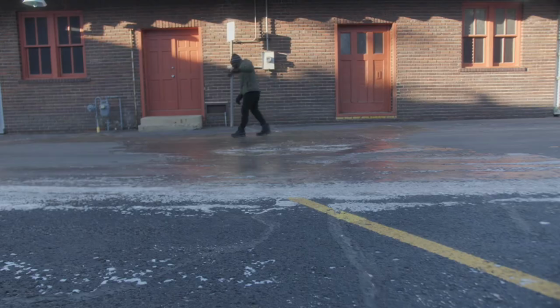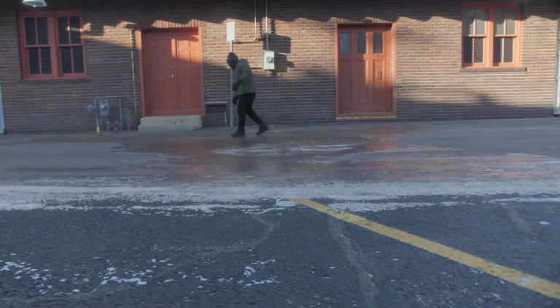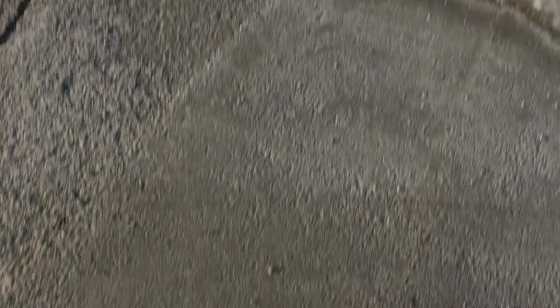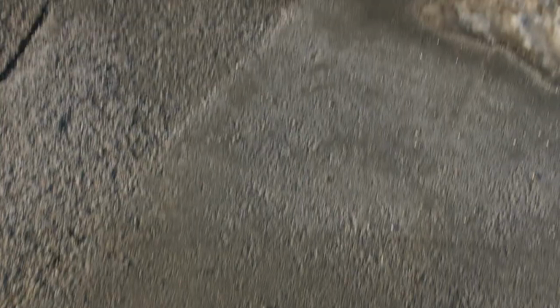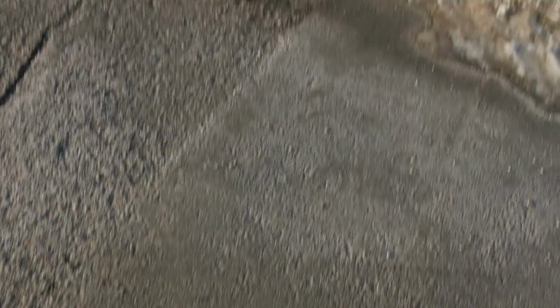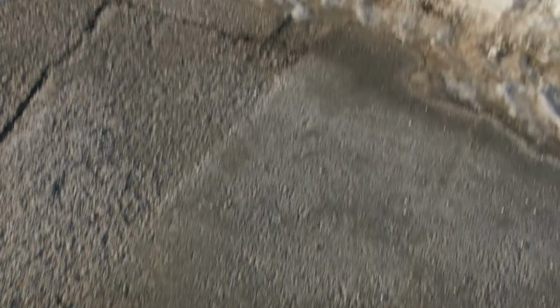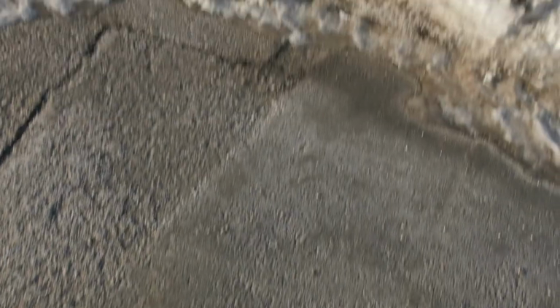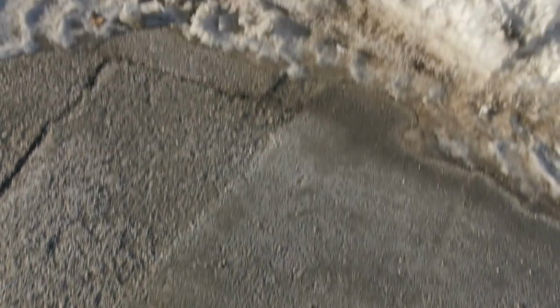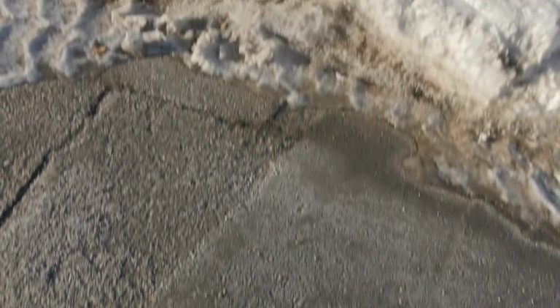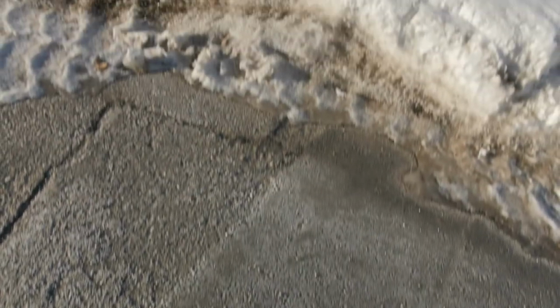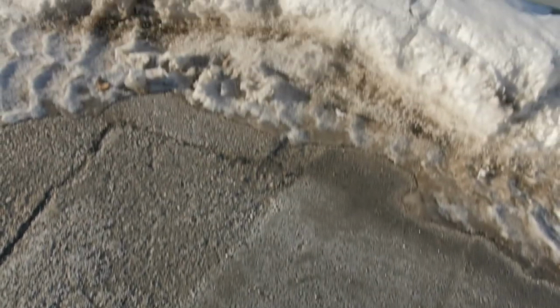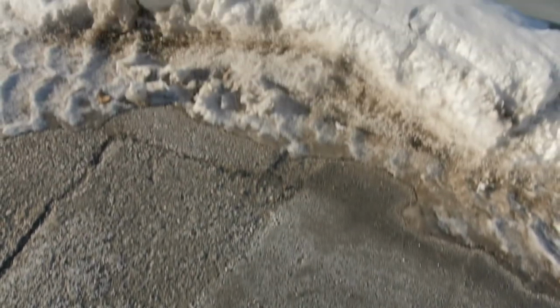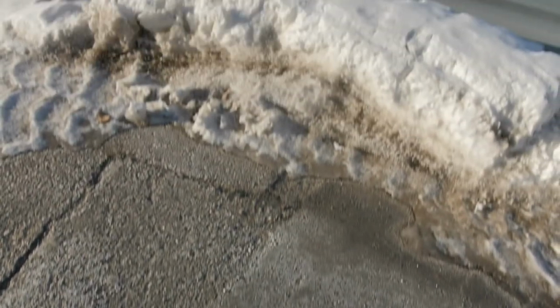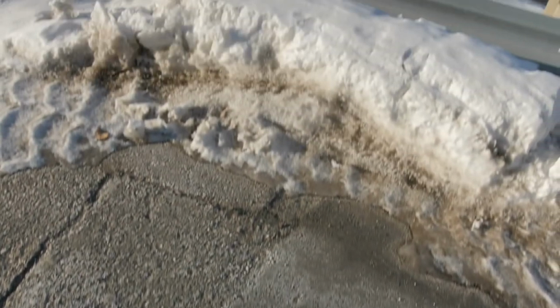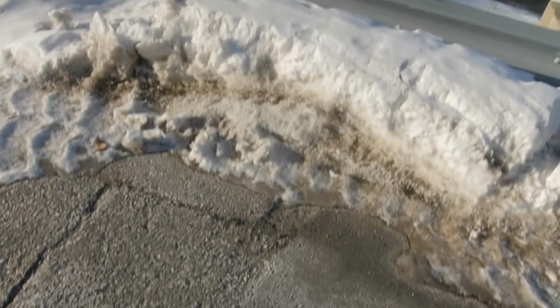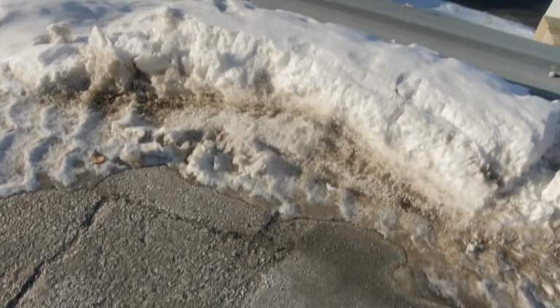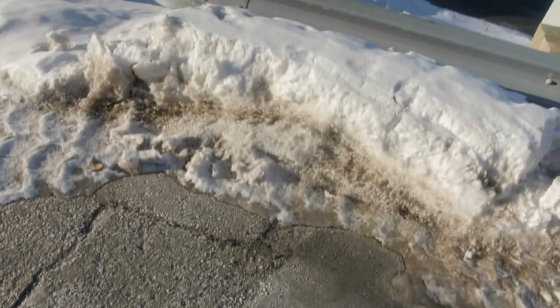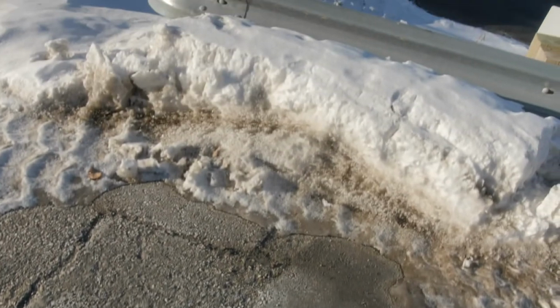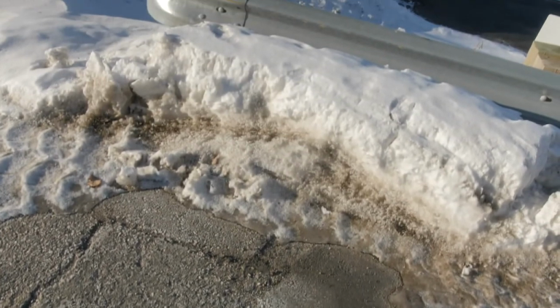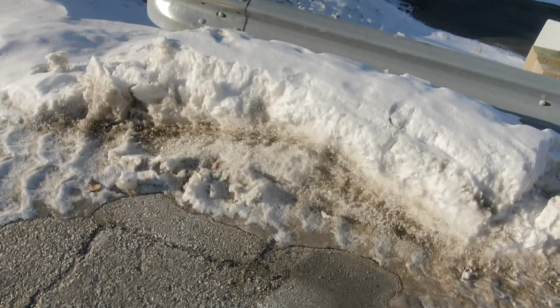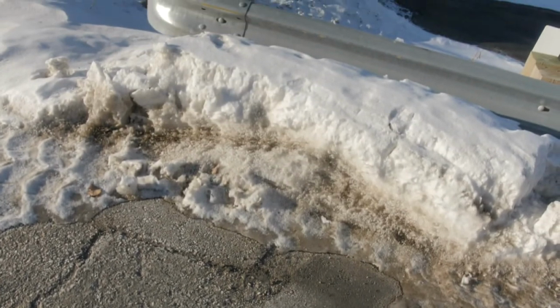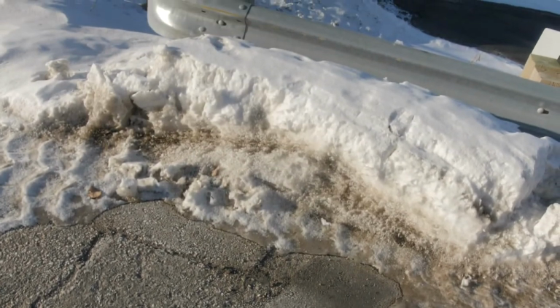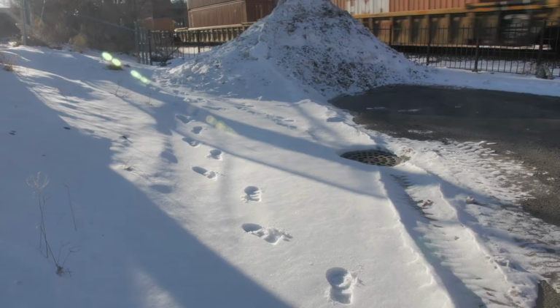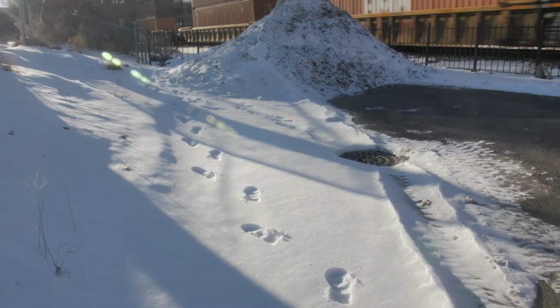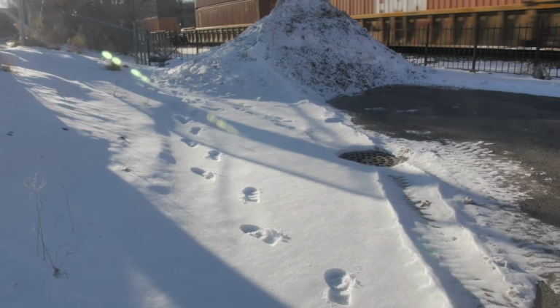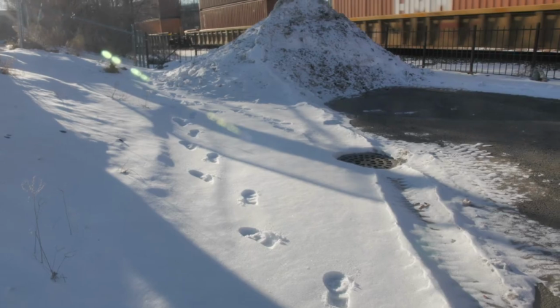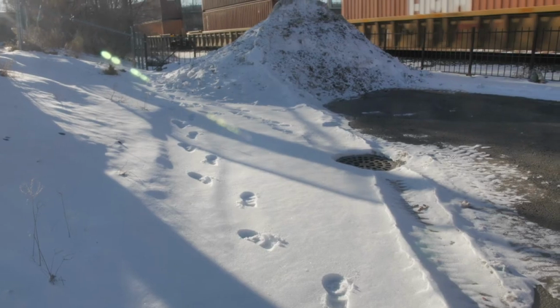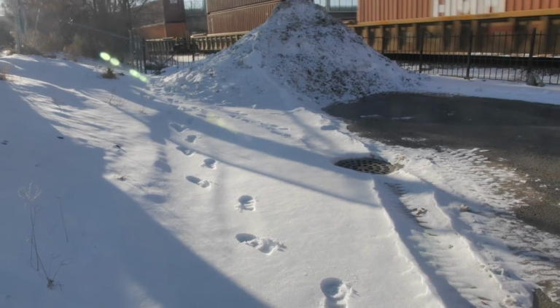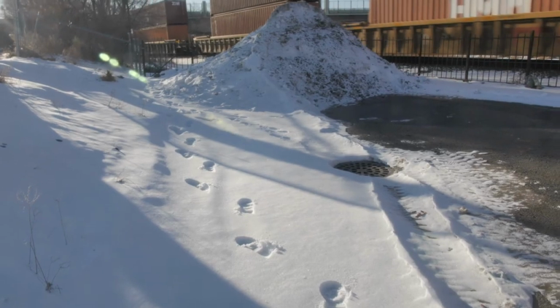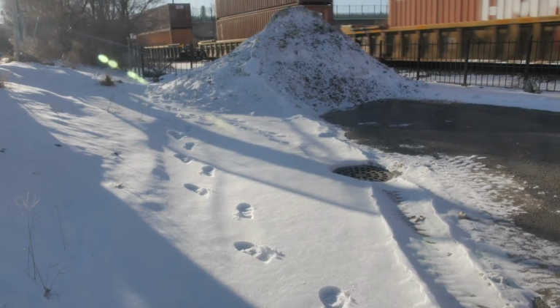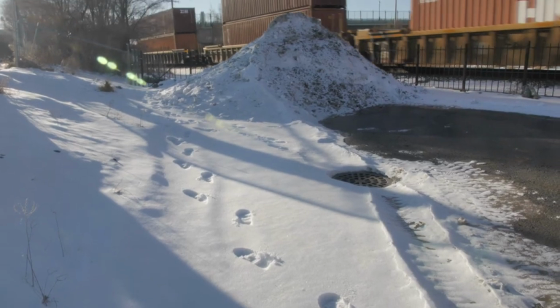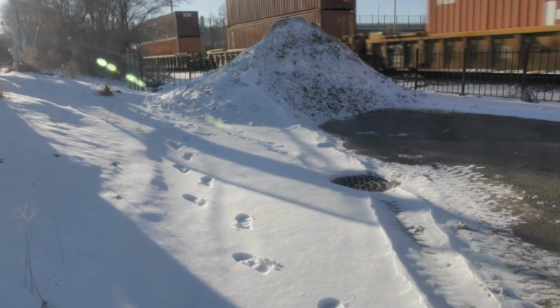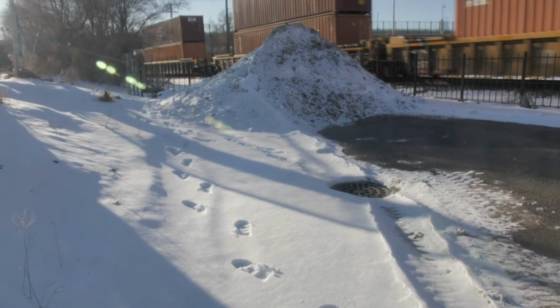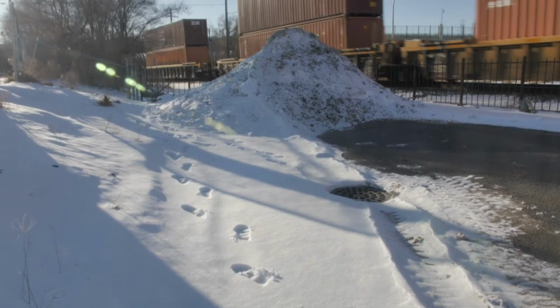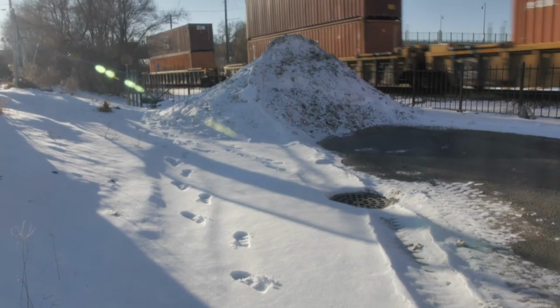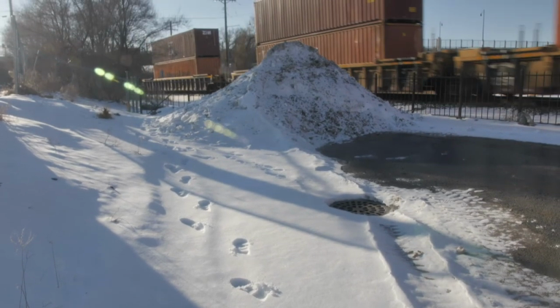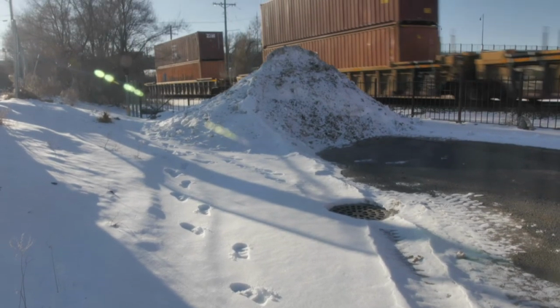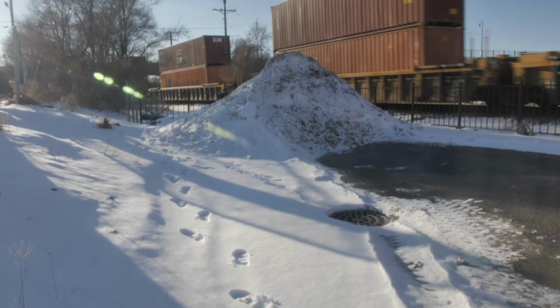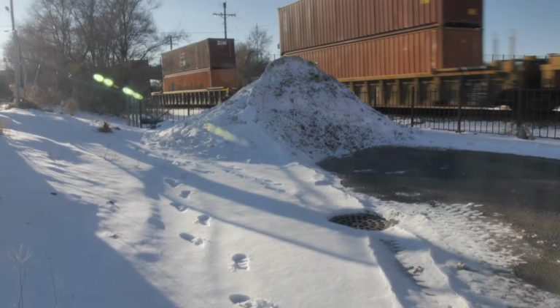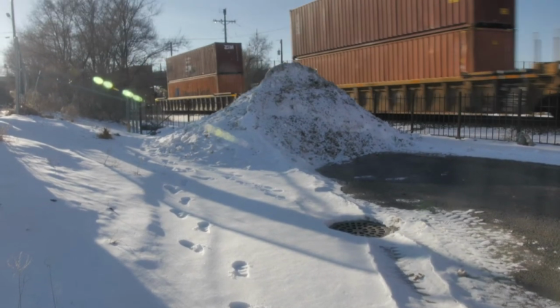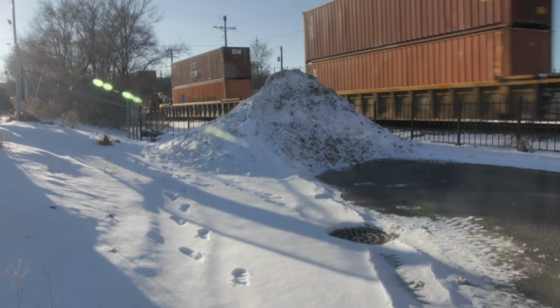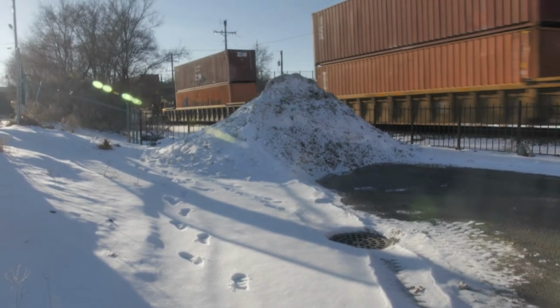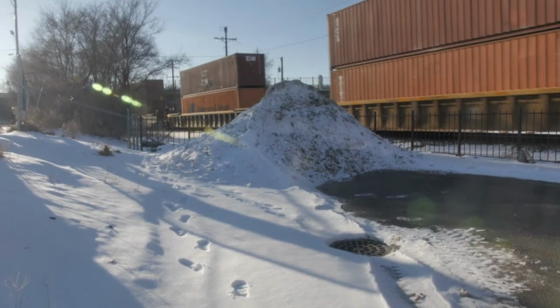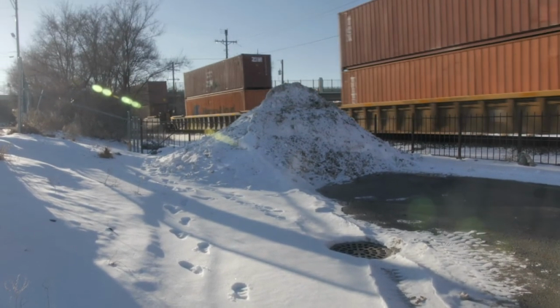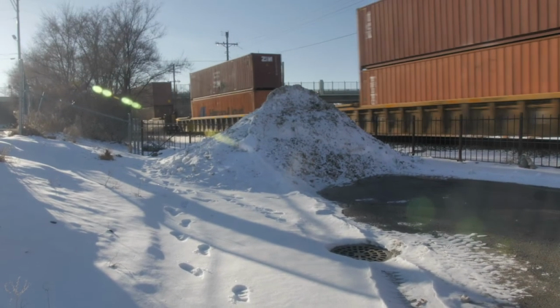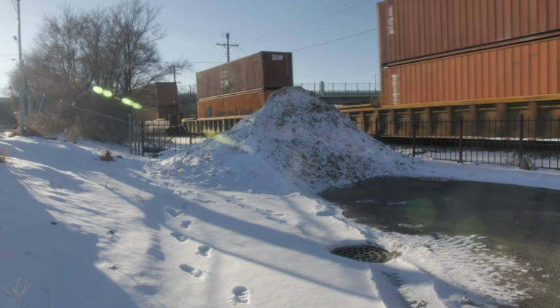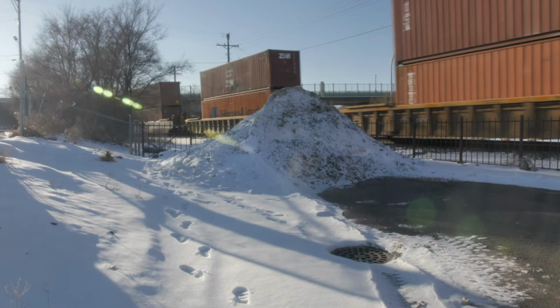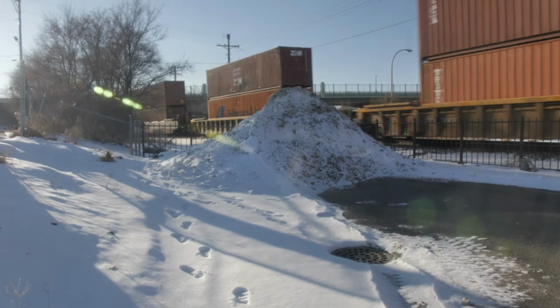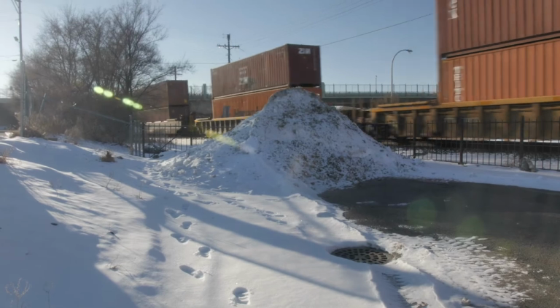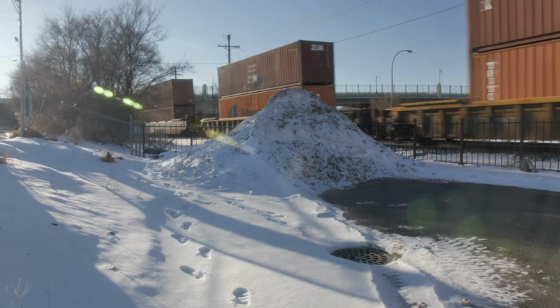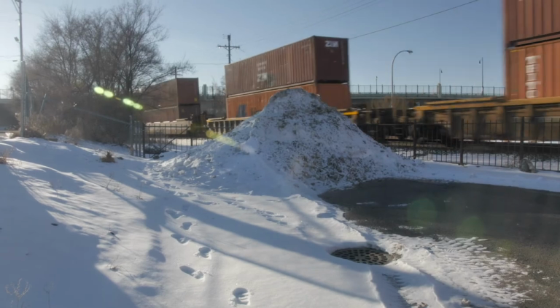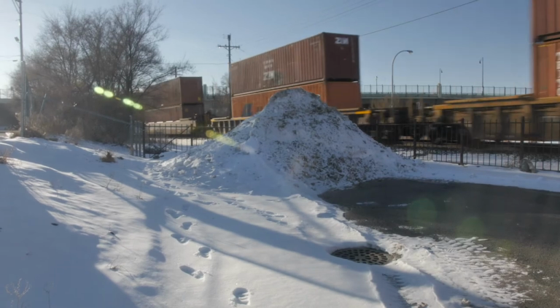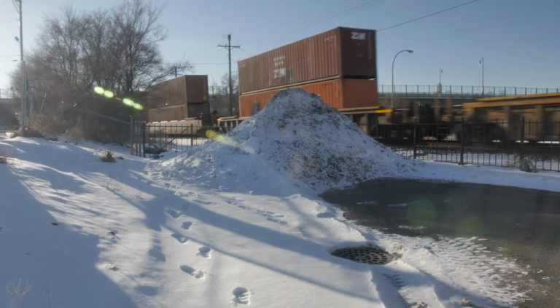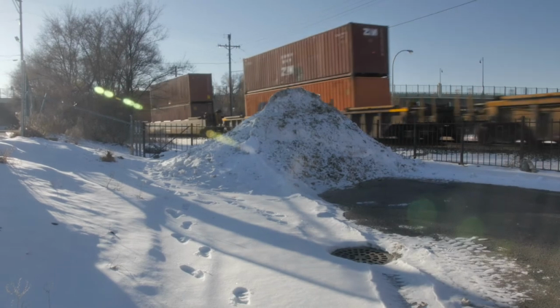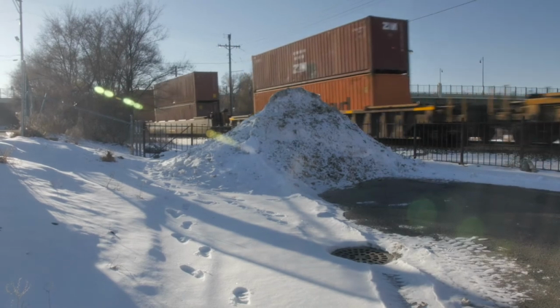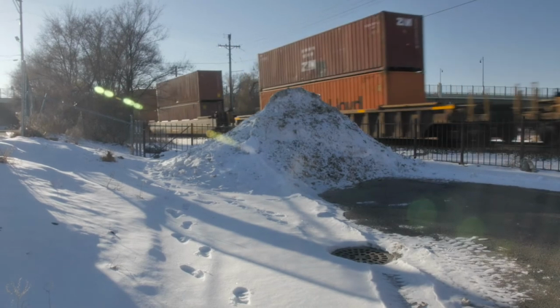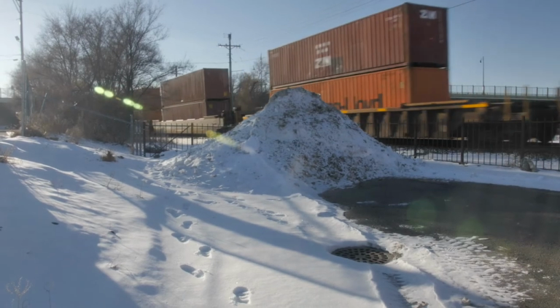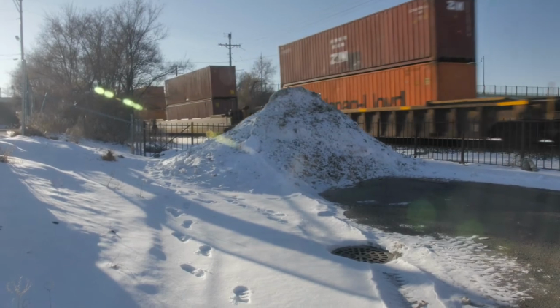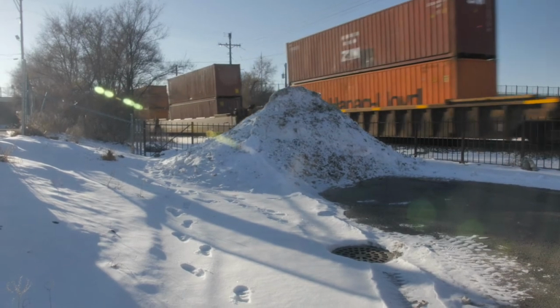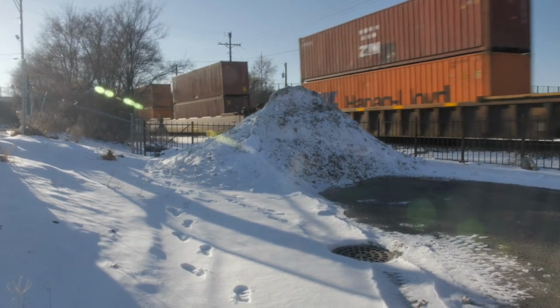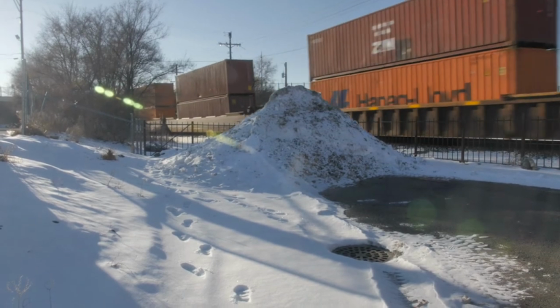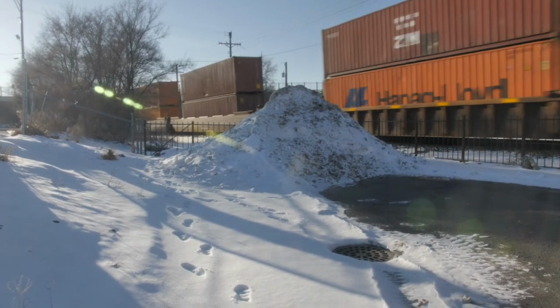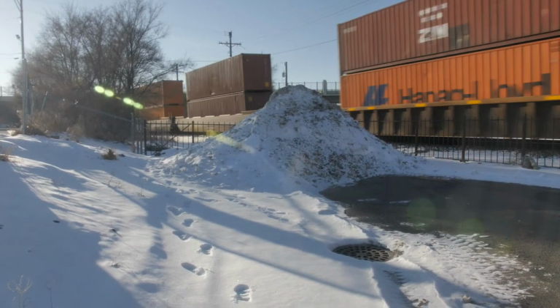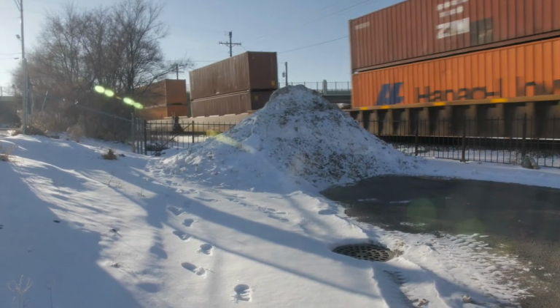Let me do a little crazy challenge to see if I can climb to the top of these snow piles with these boots on.